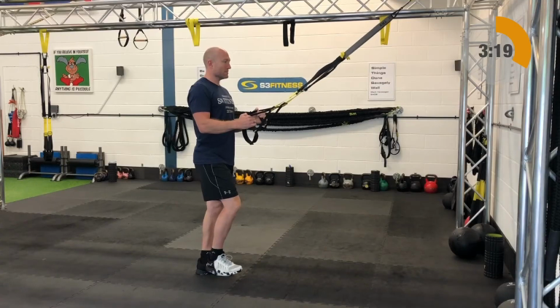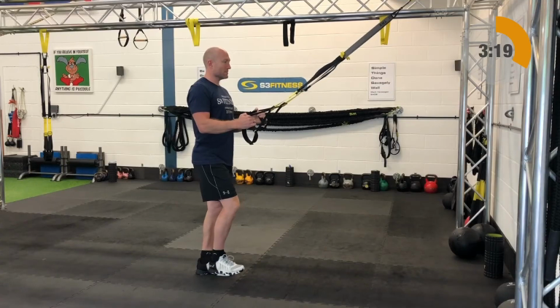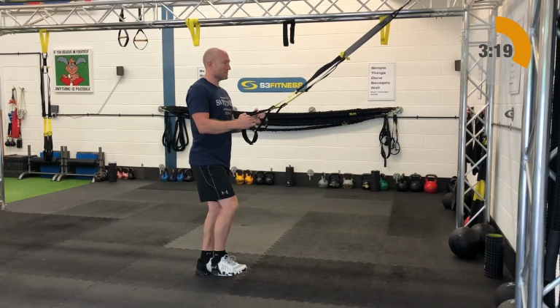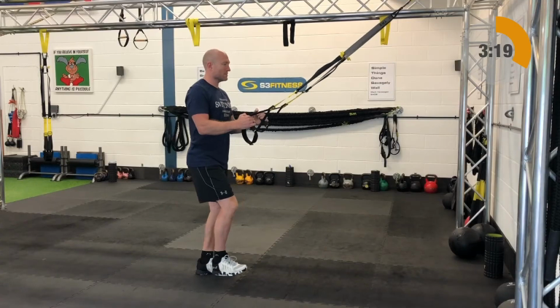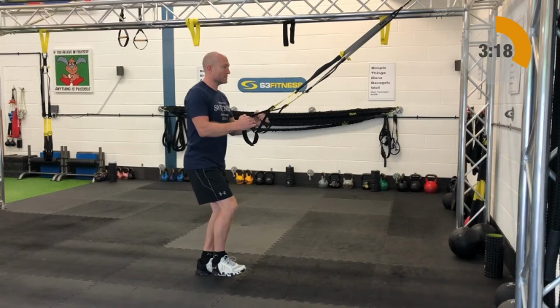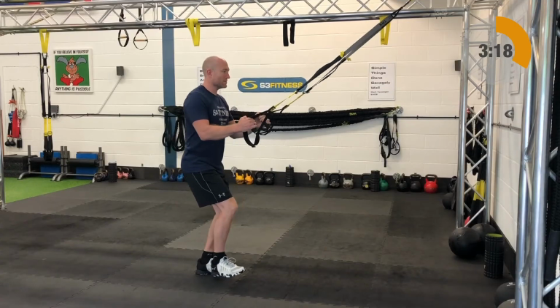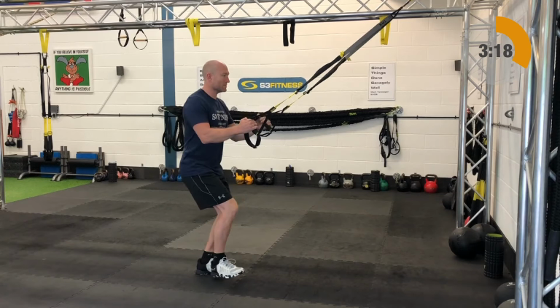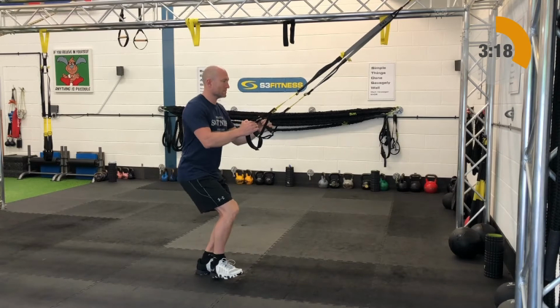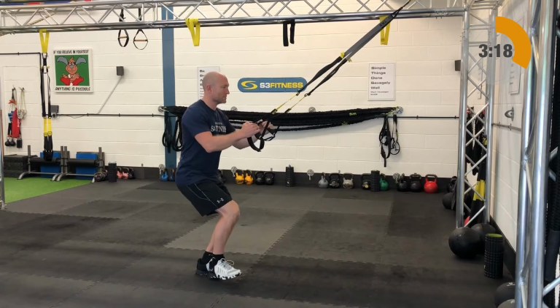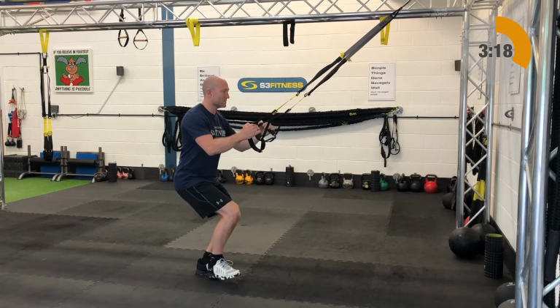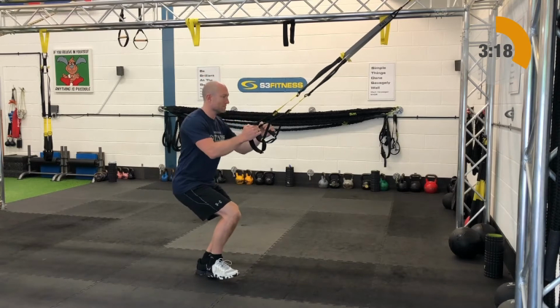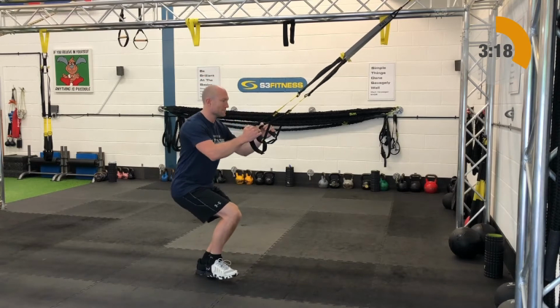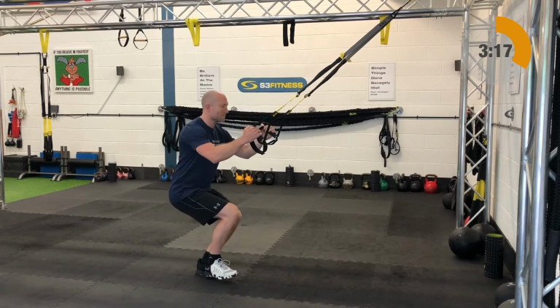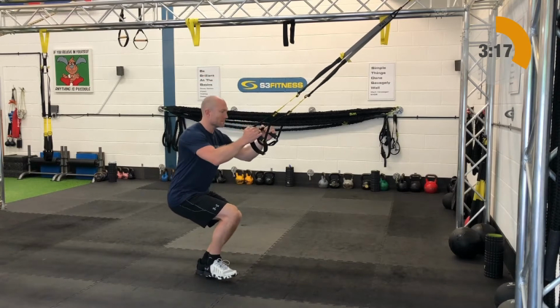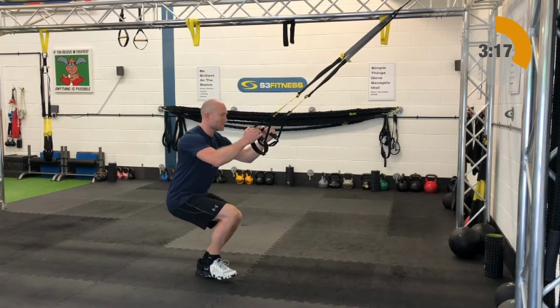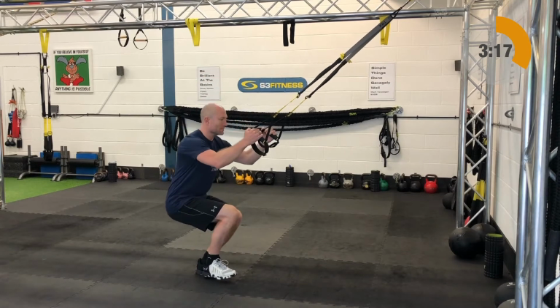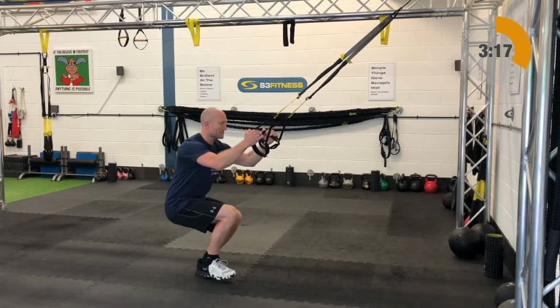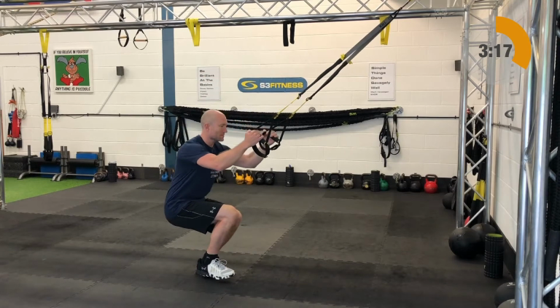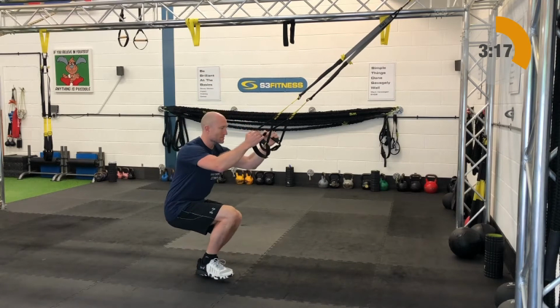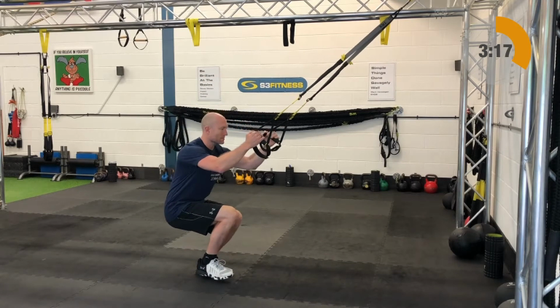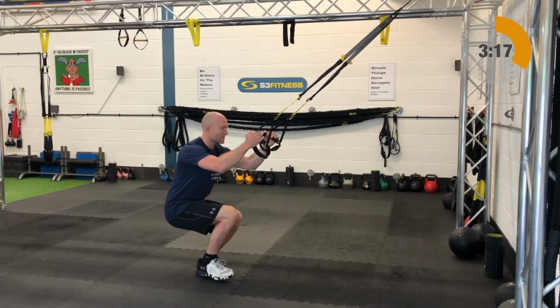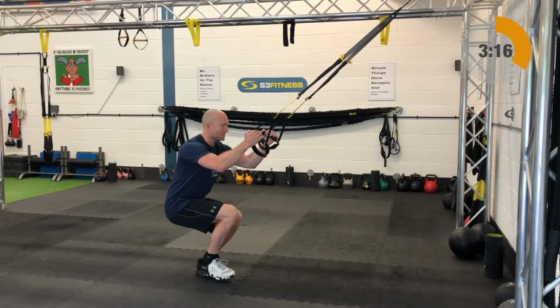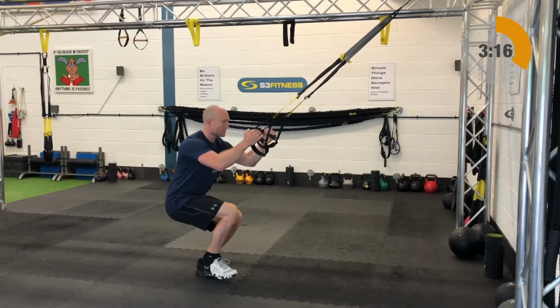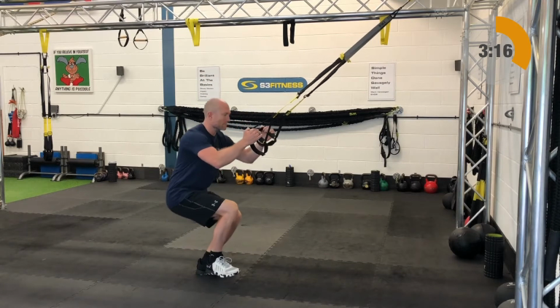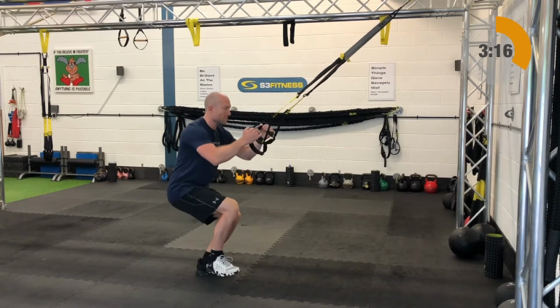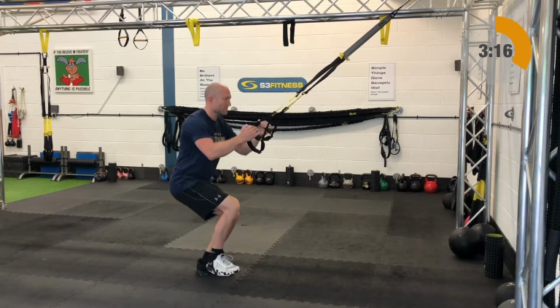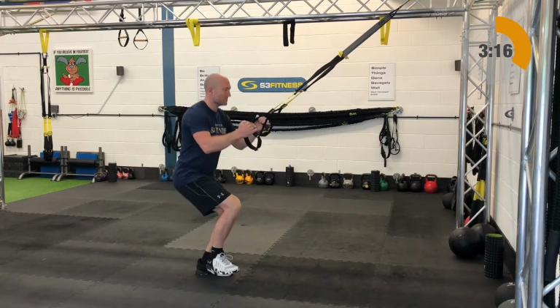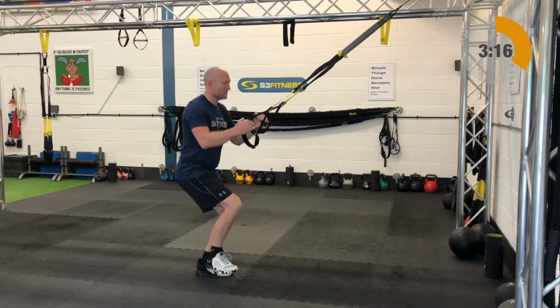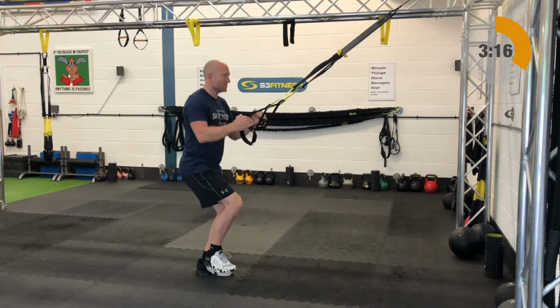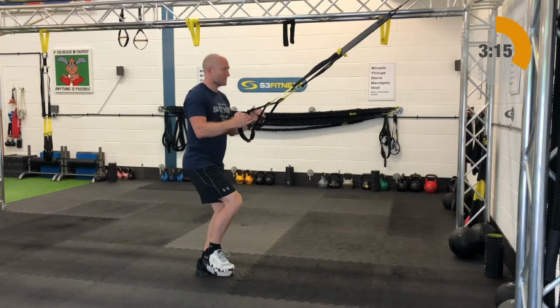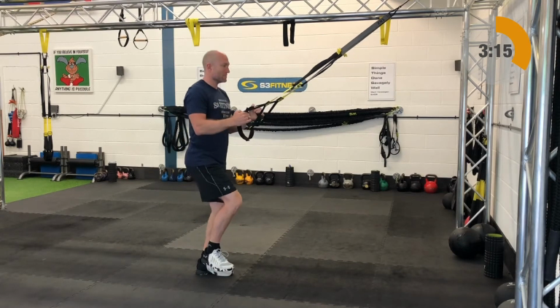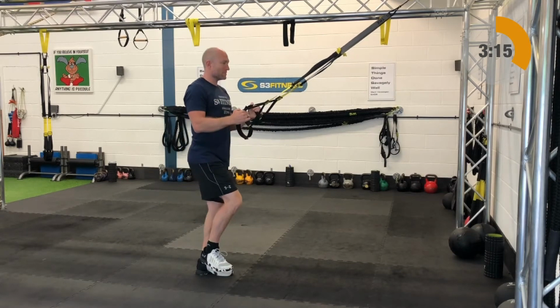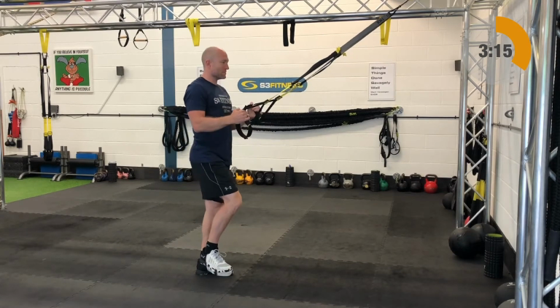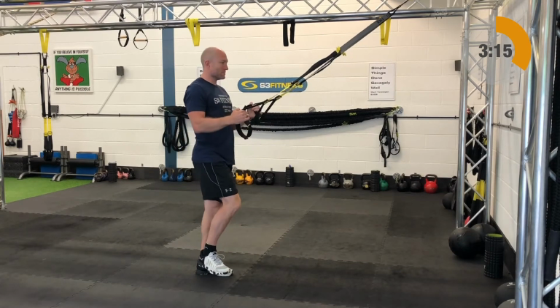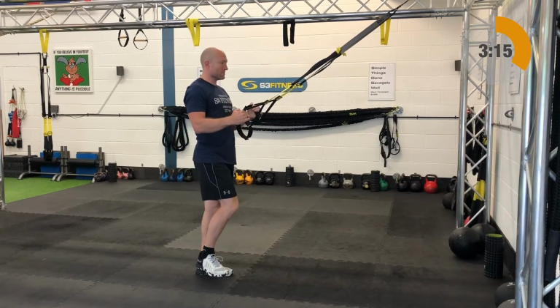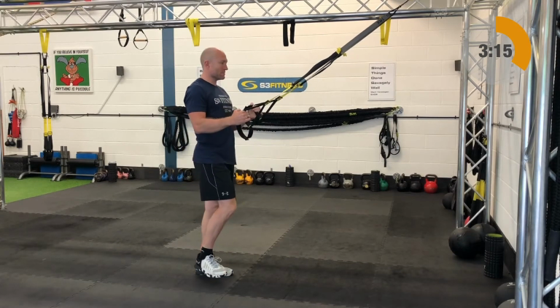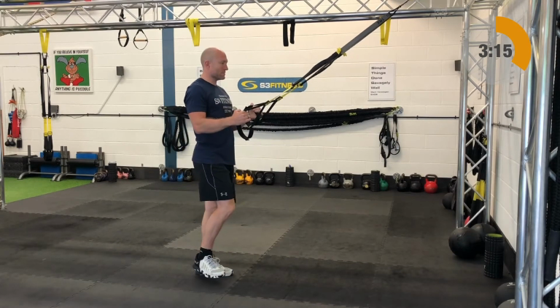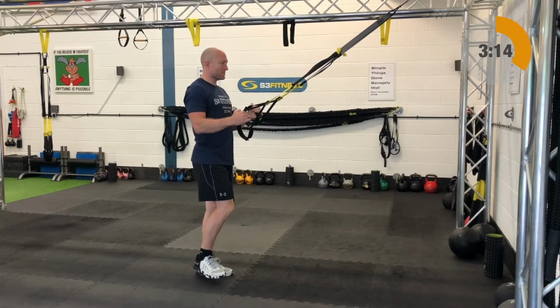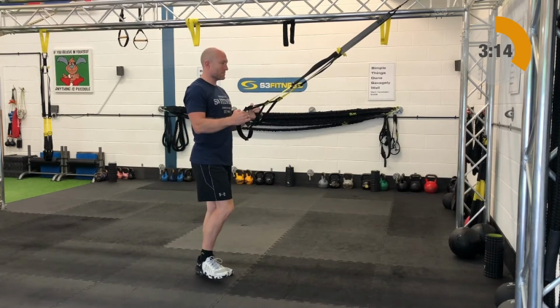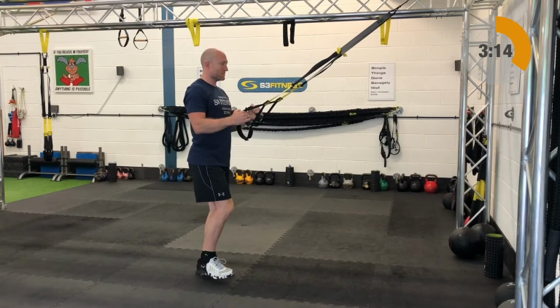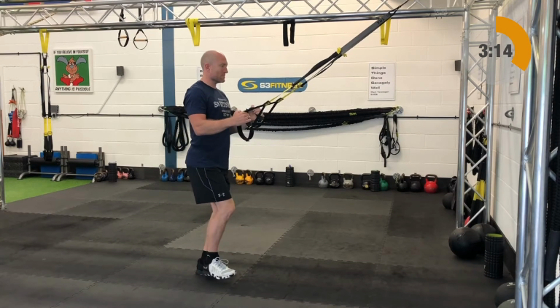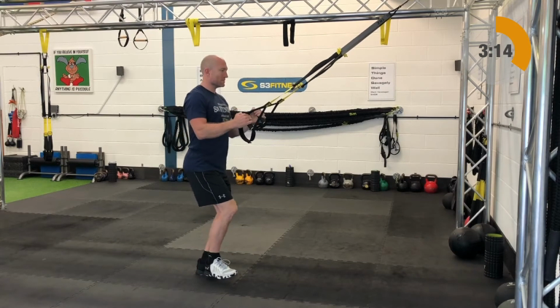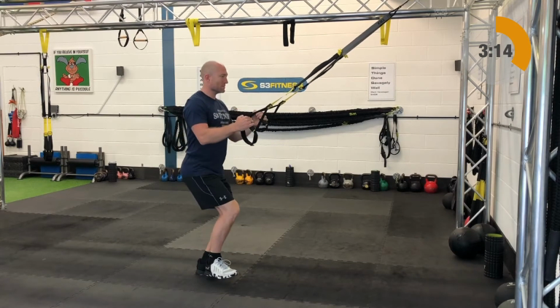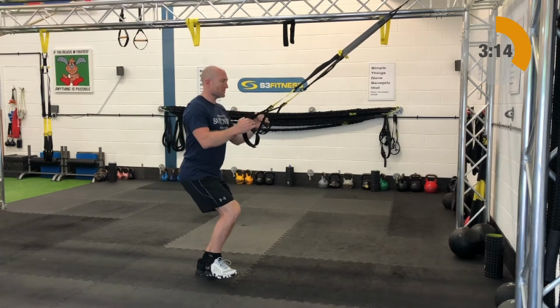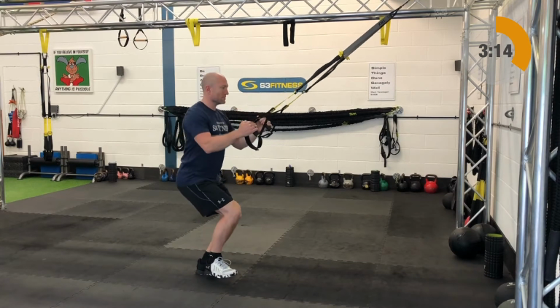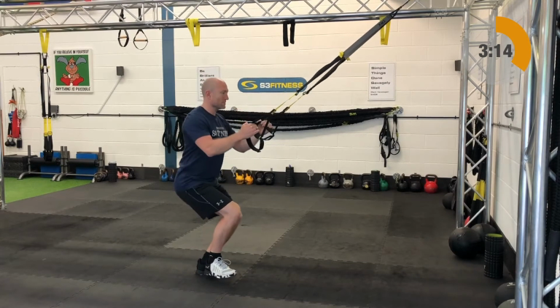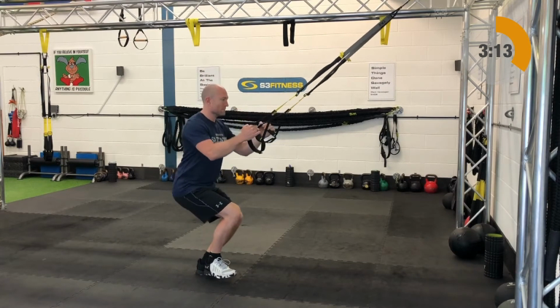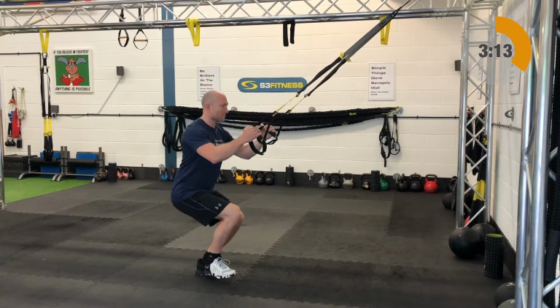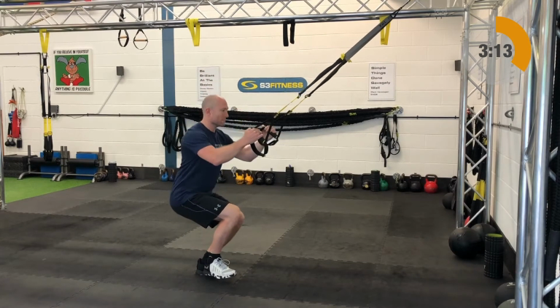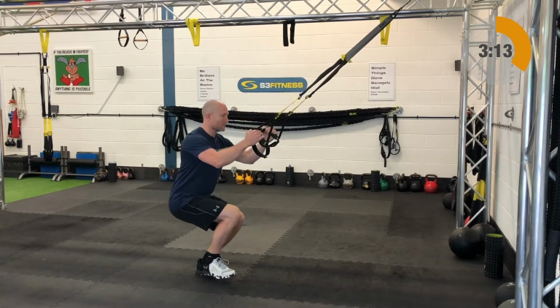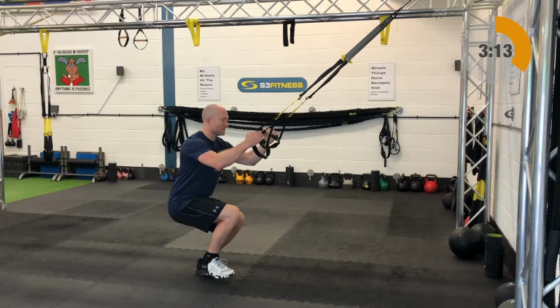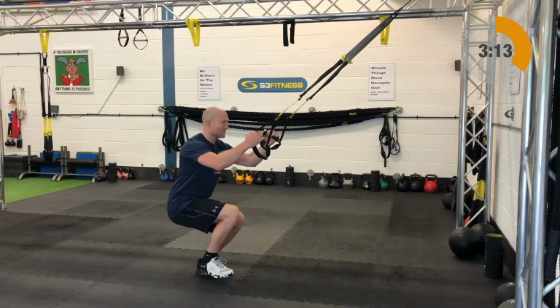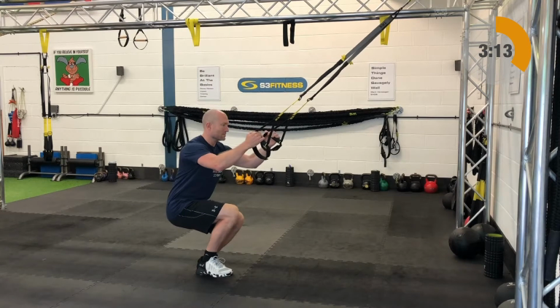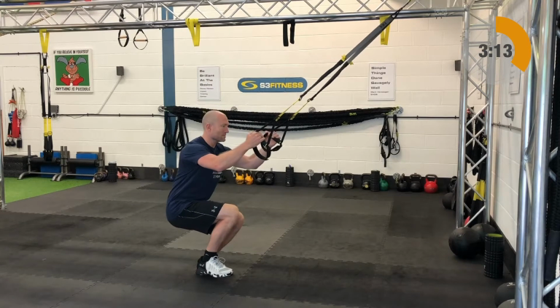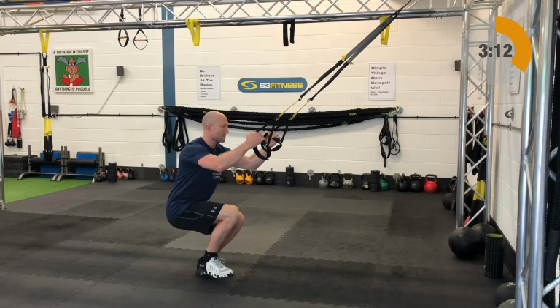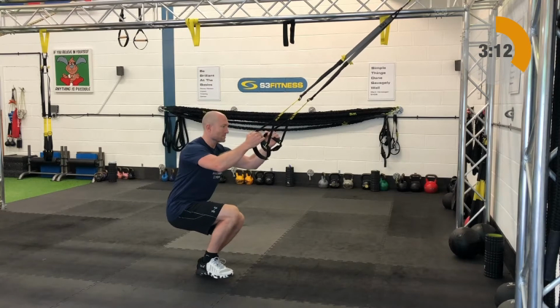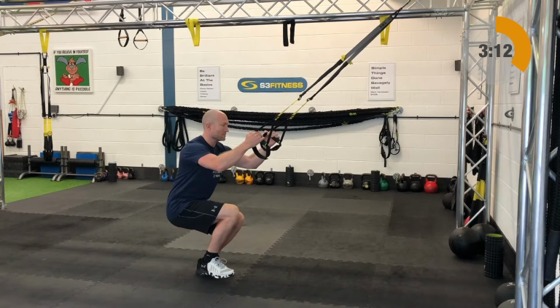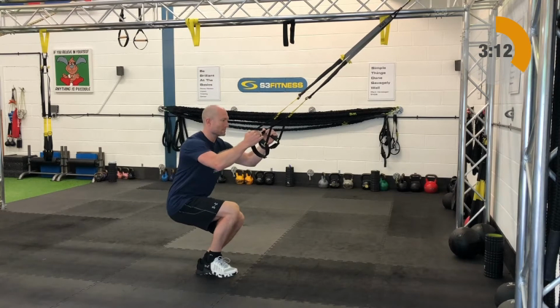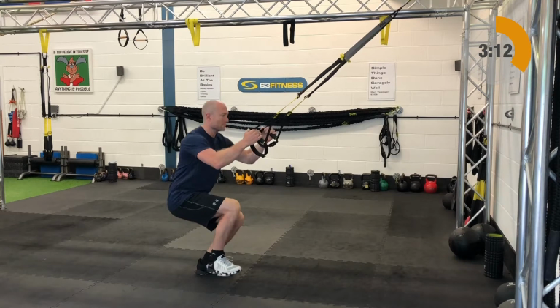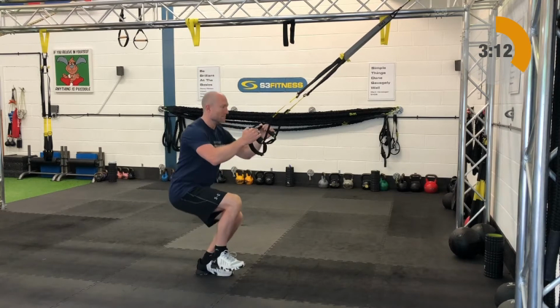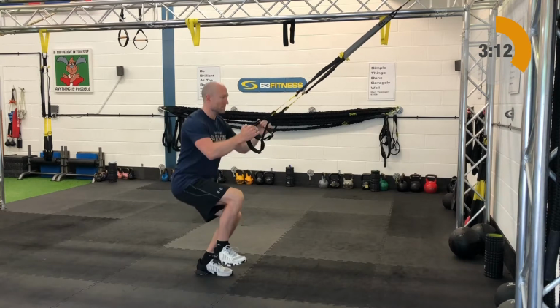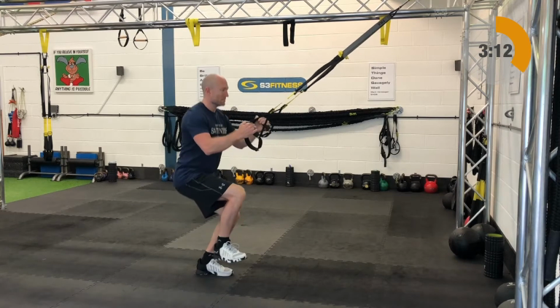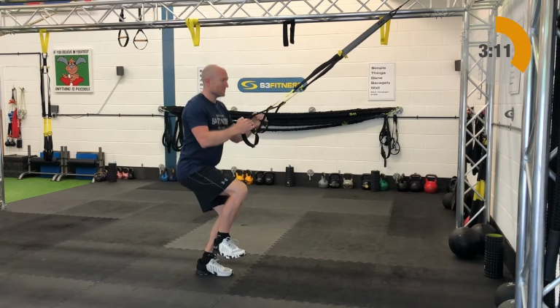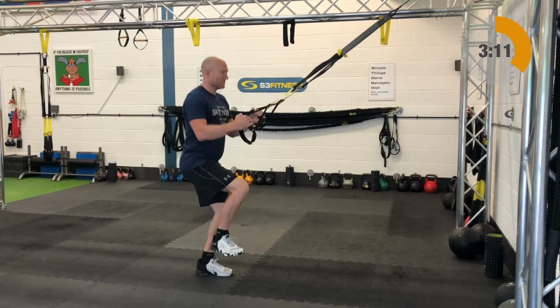We've hit the left leg so we've got to hit the right leg — otherwise you'll be lopsided. So it'll be a single leg squat off your right leg and your right leg only.